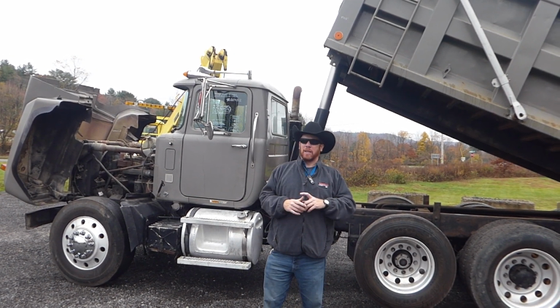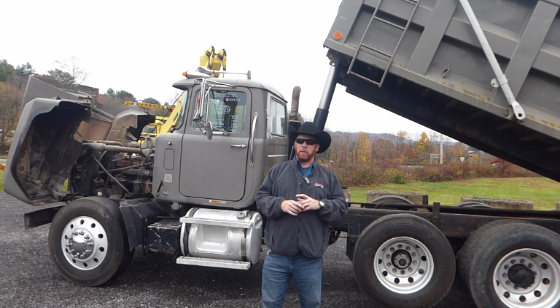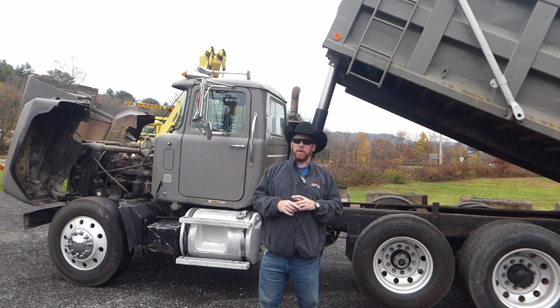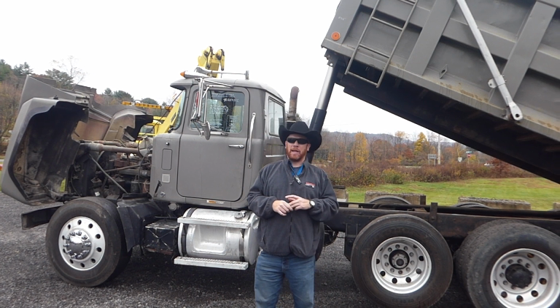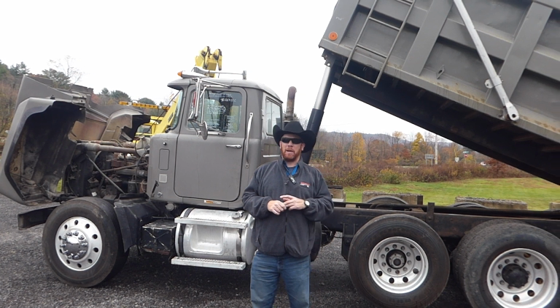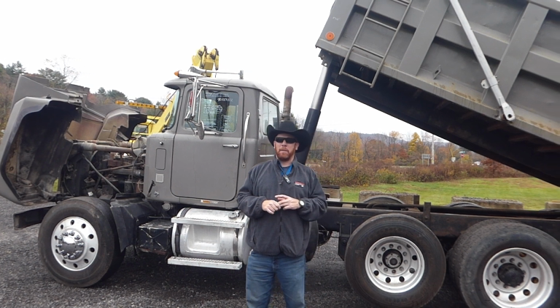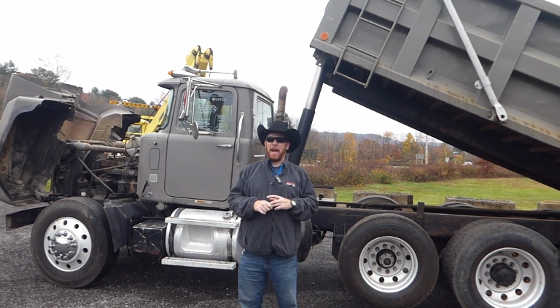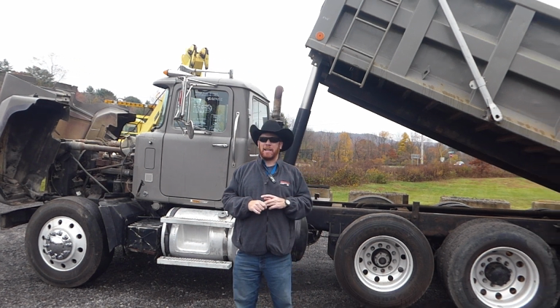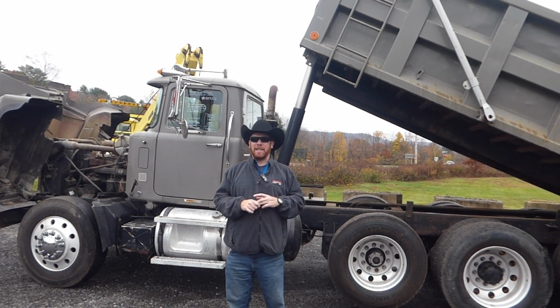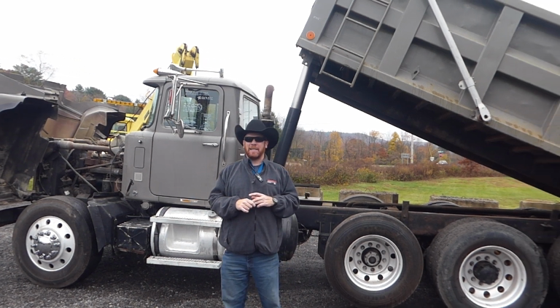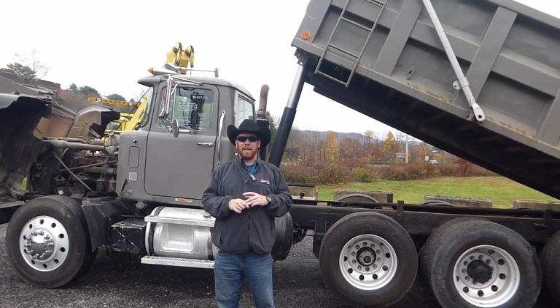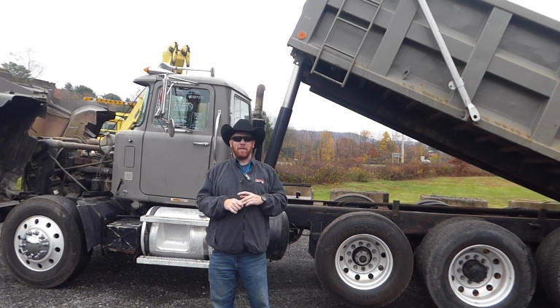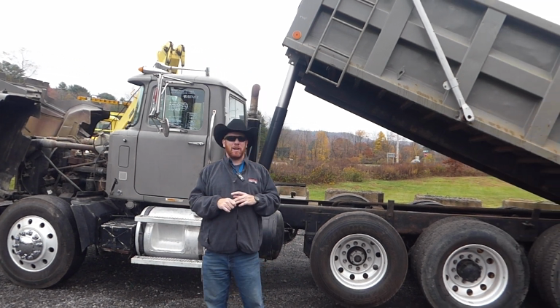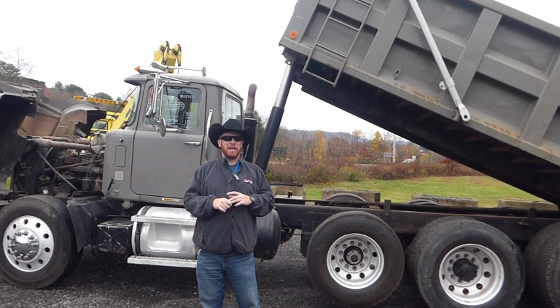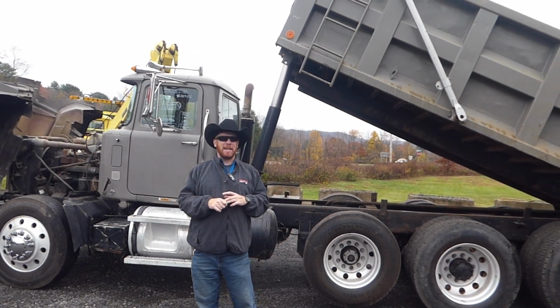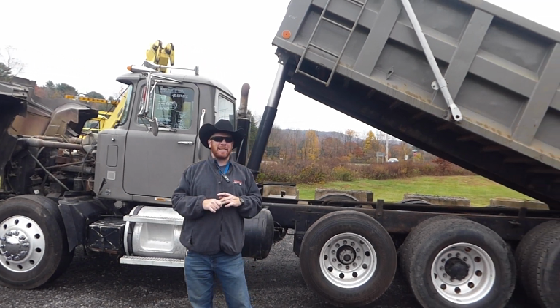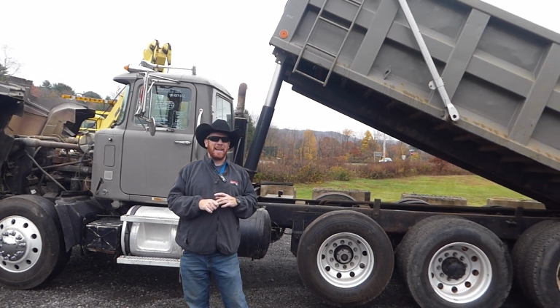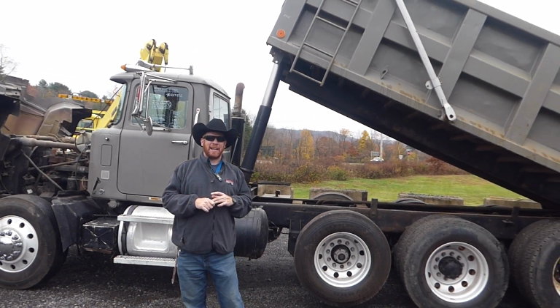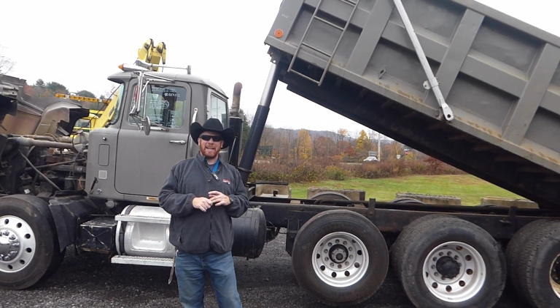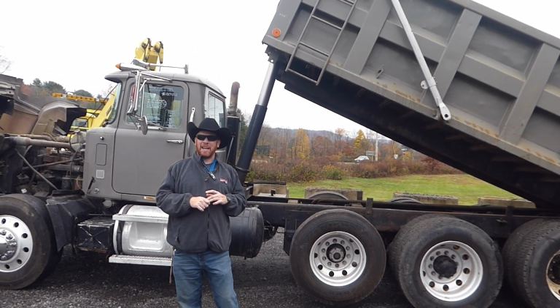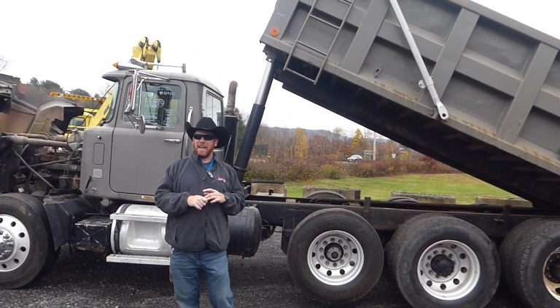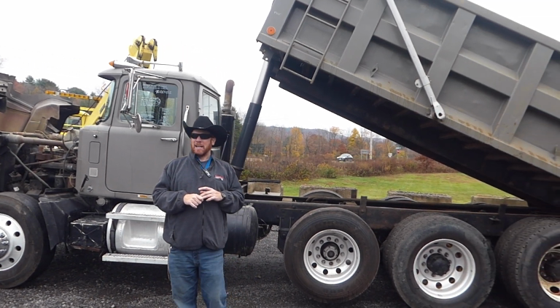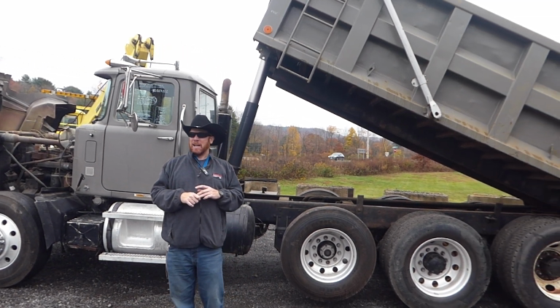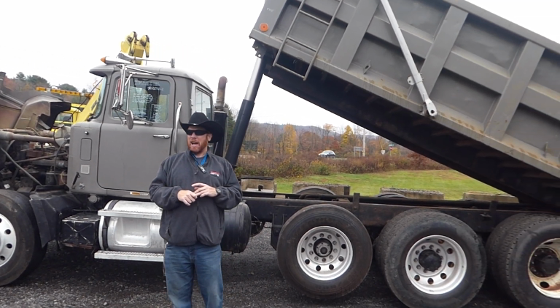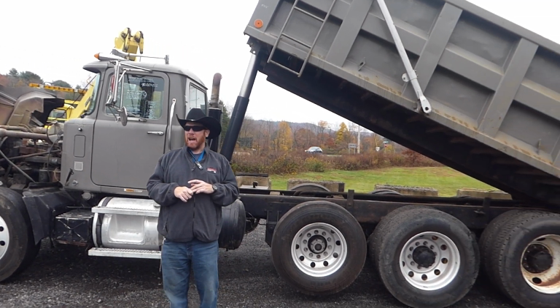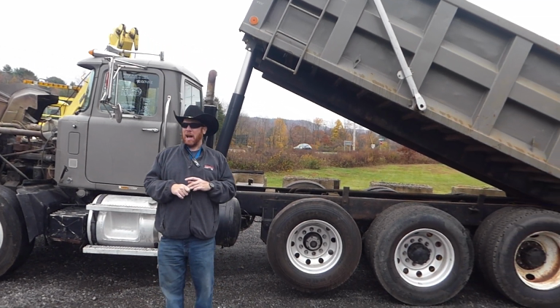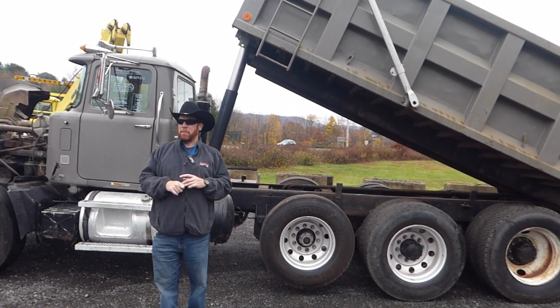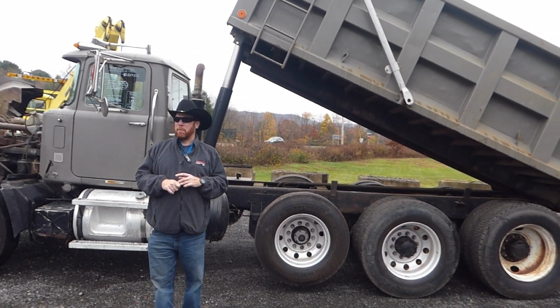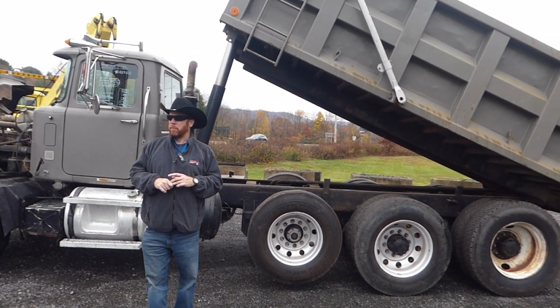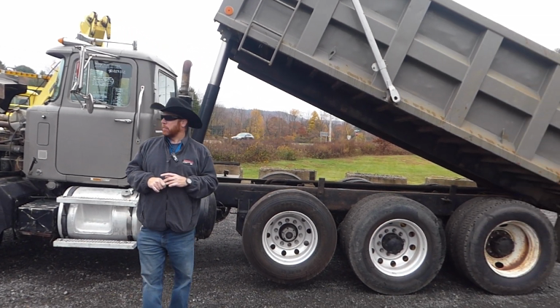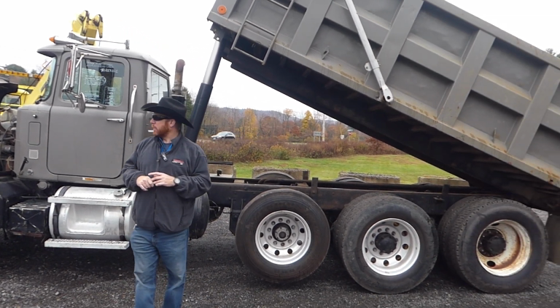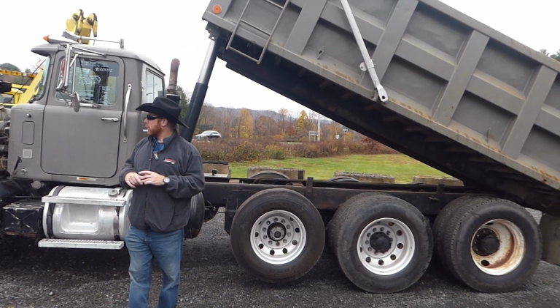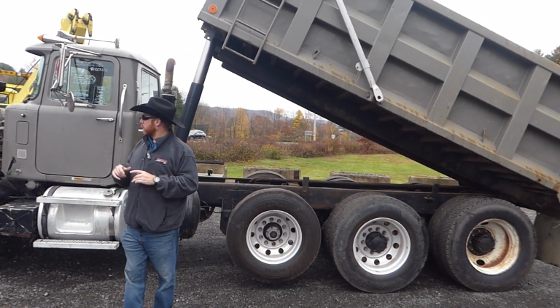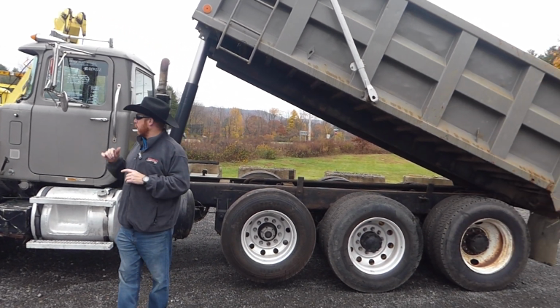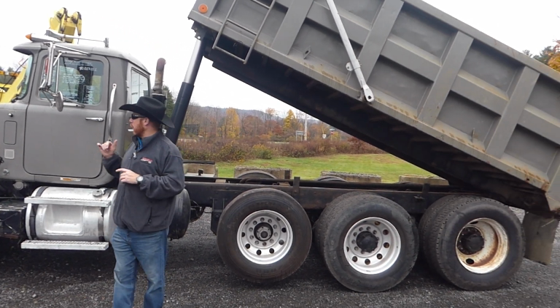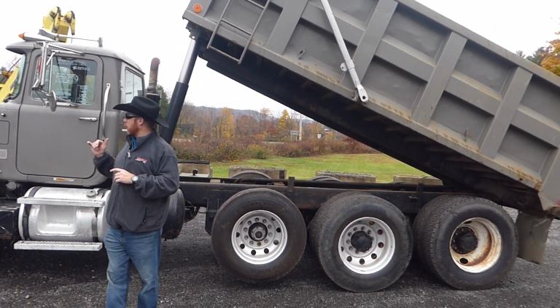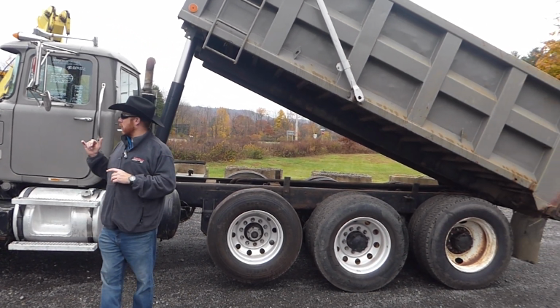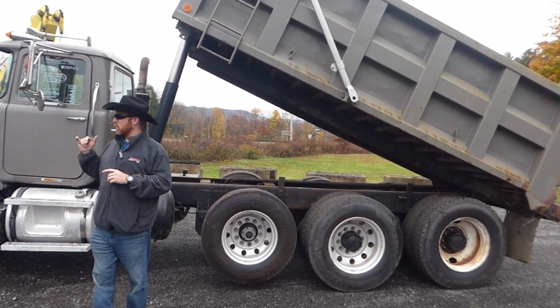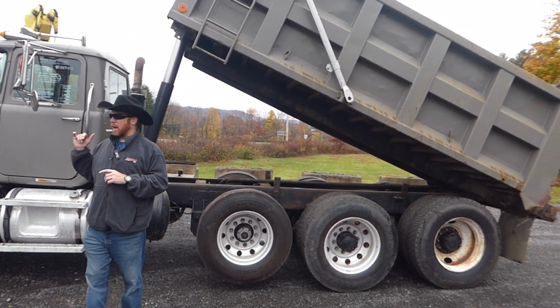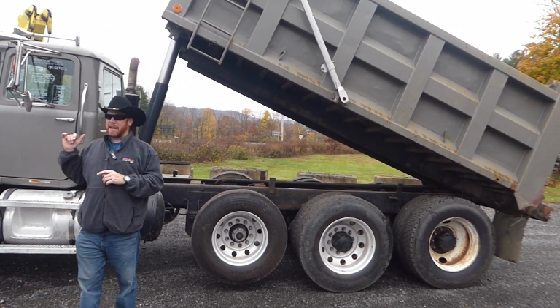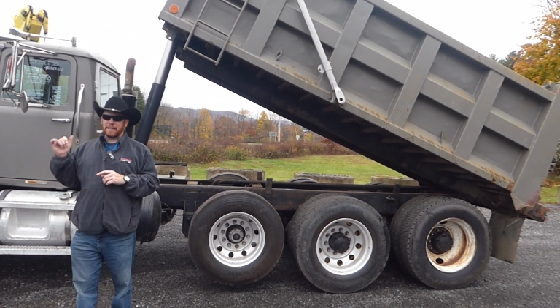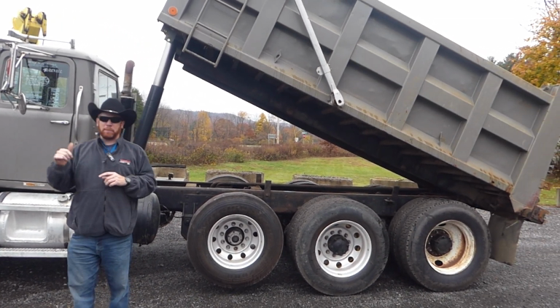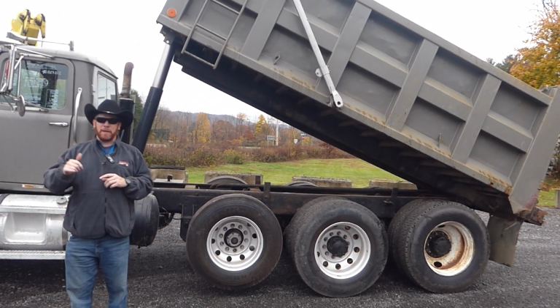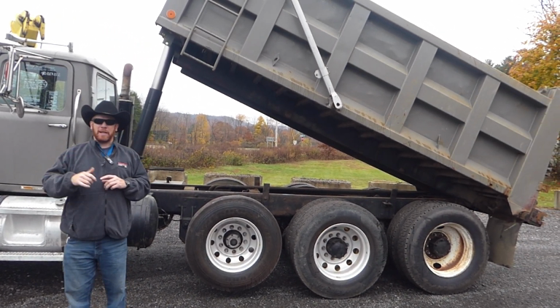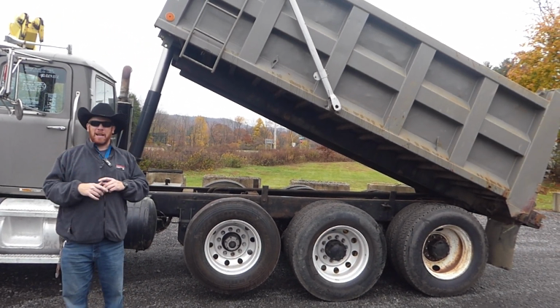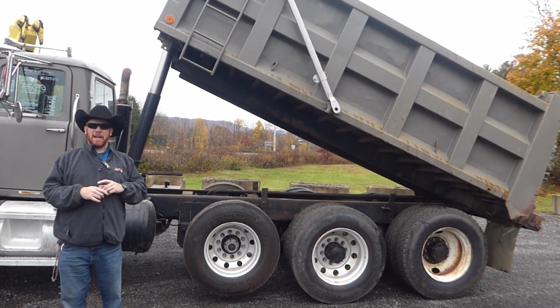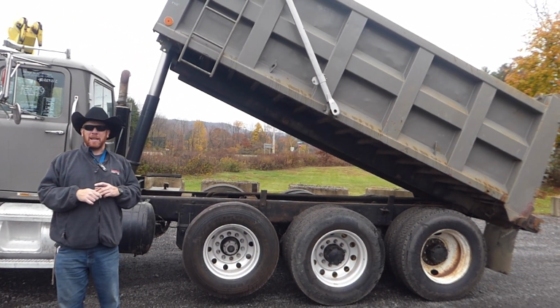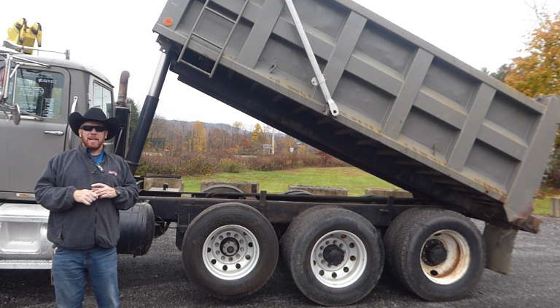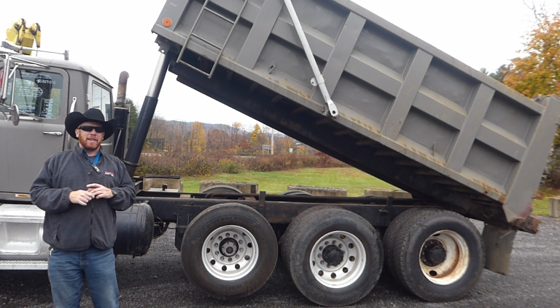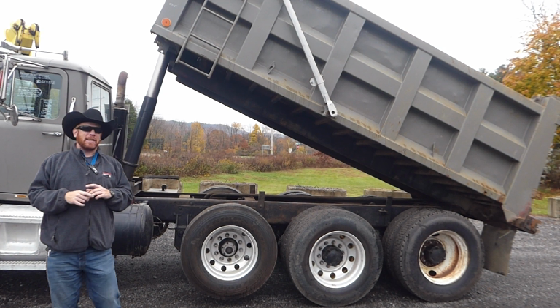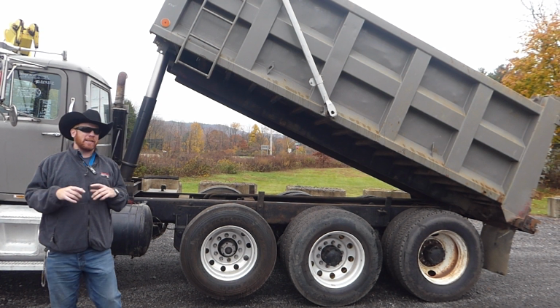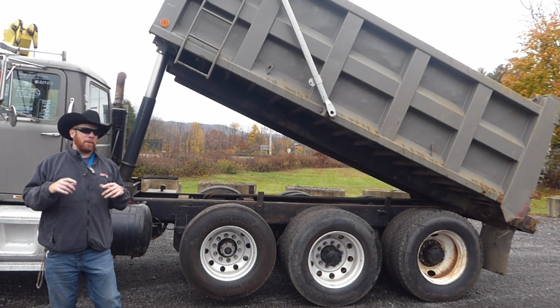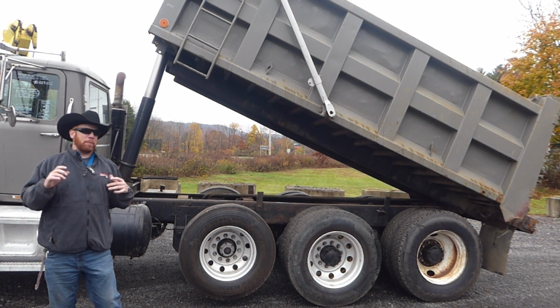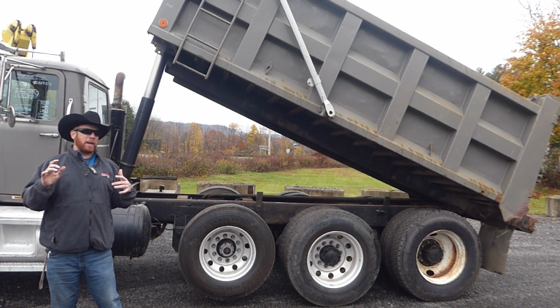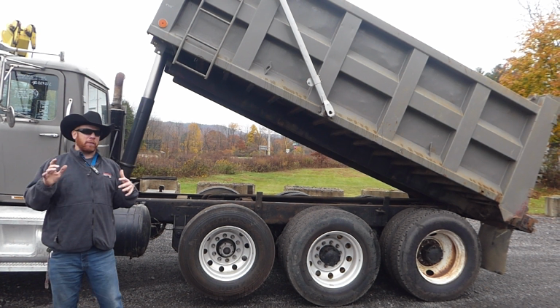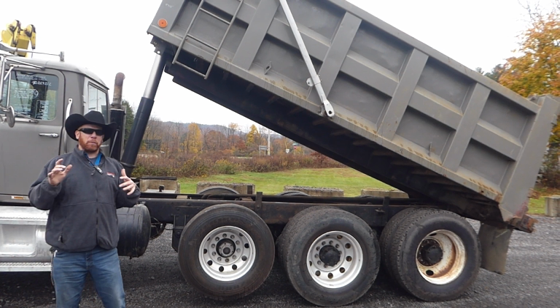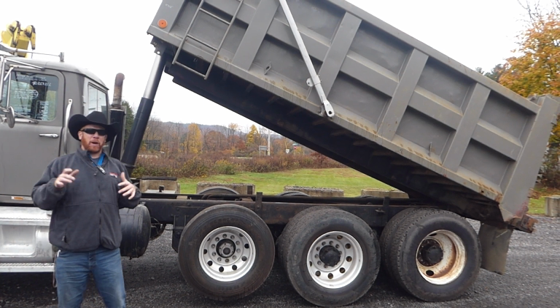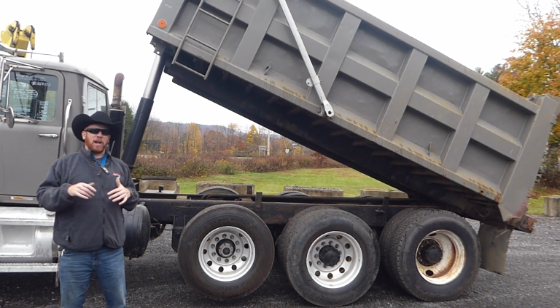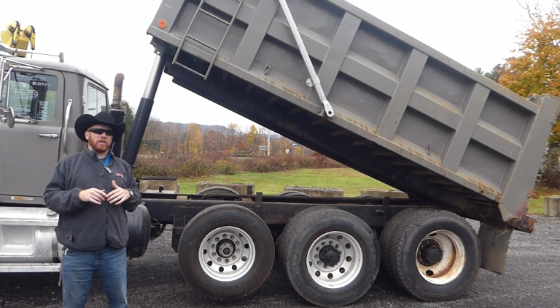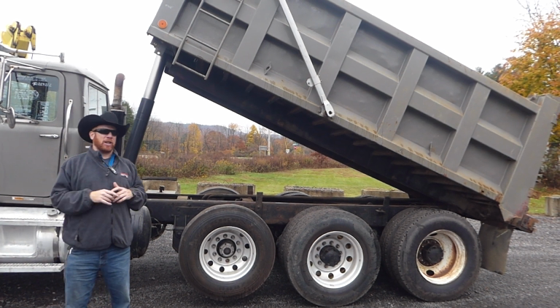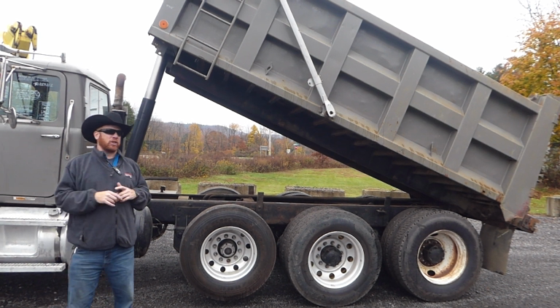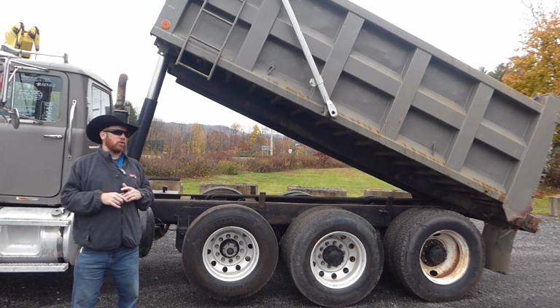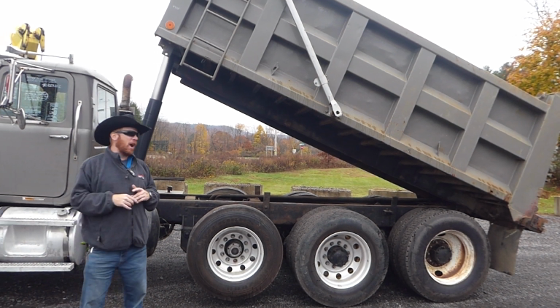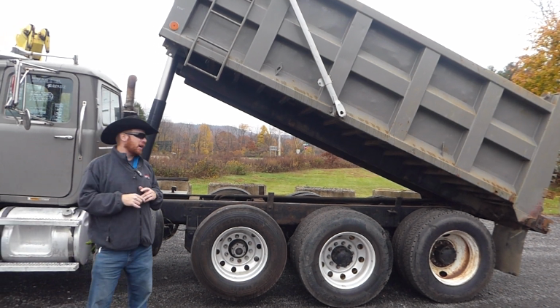This one's got a Mack E7 E-Tec in it and a Fuller 8-speed. This is a bit of a project truck.